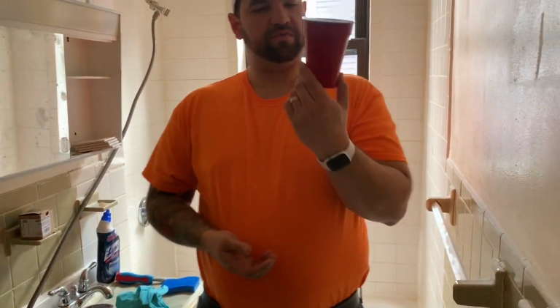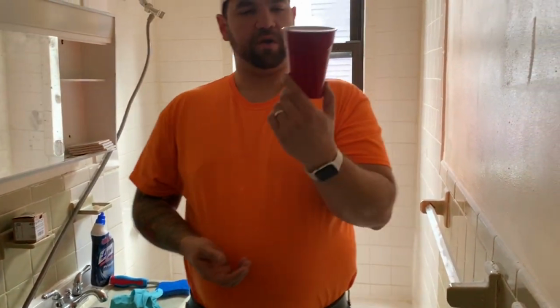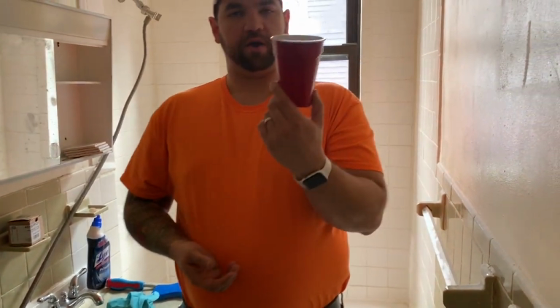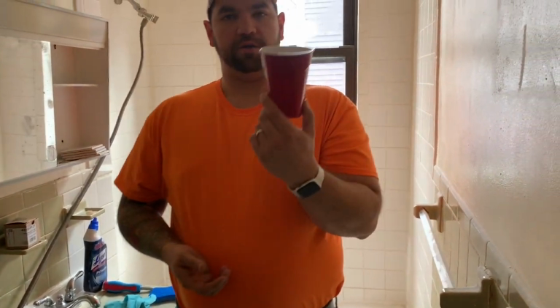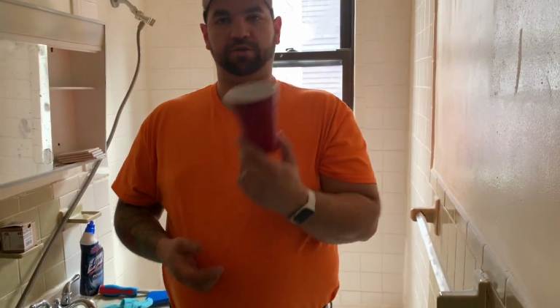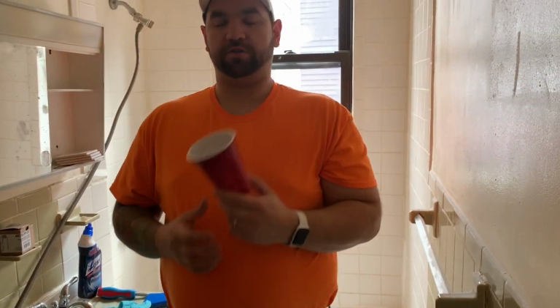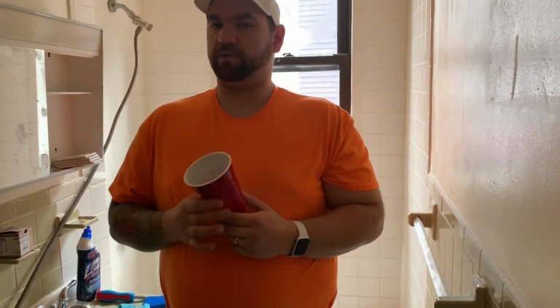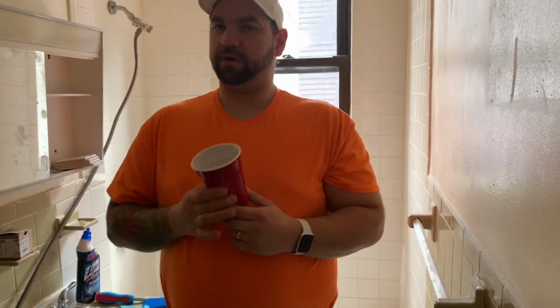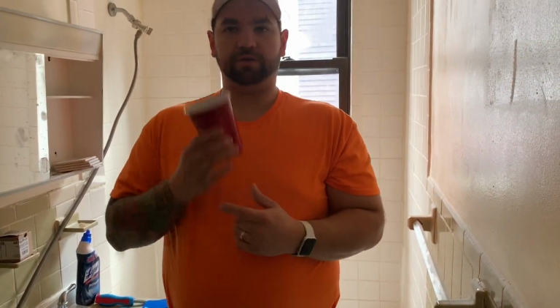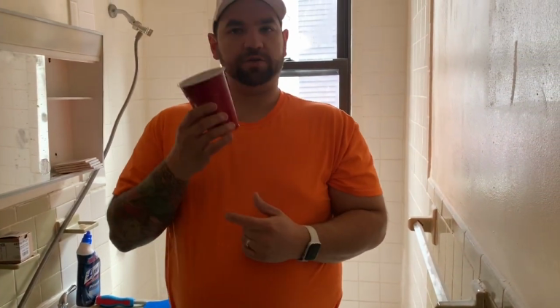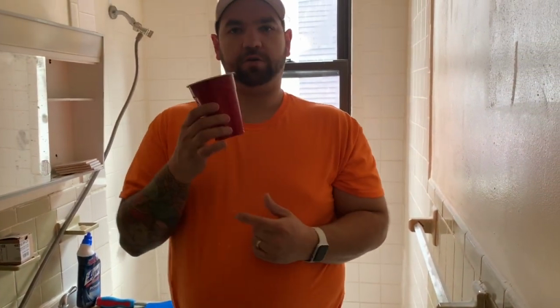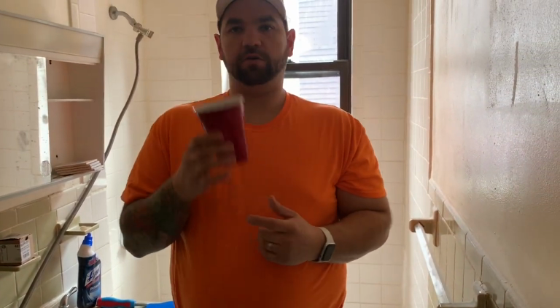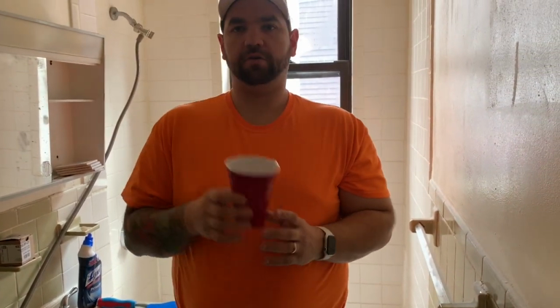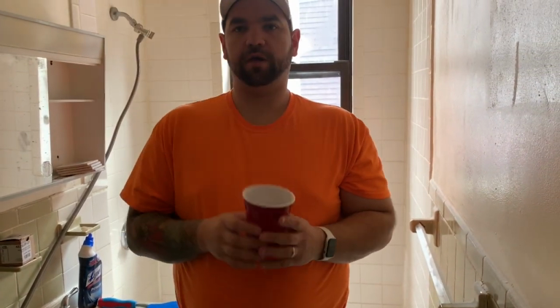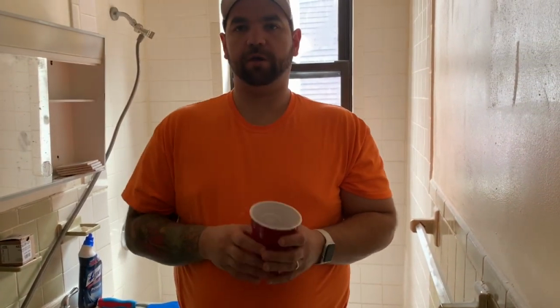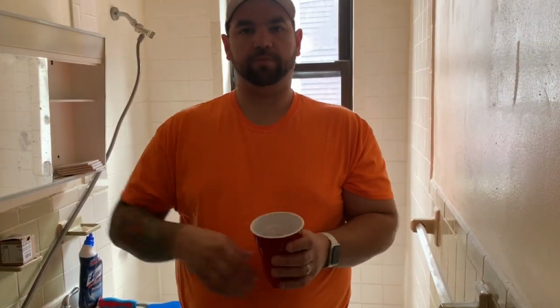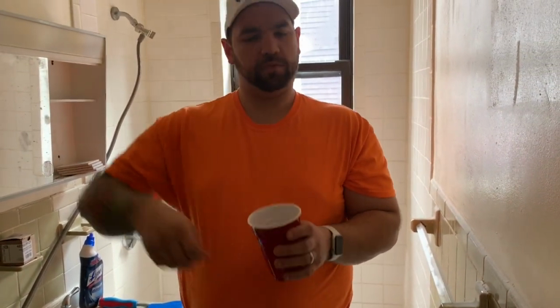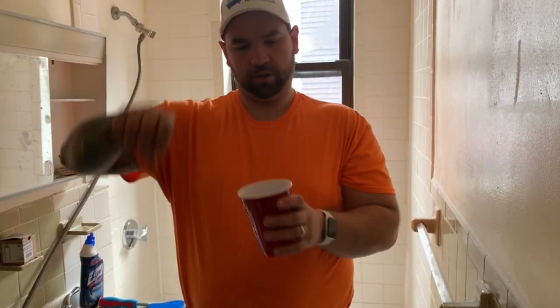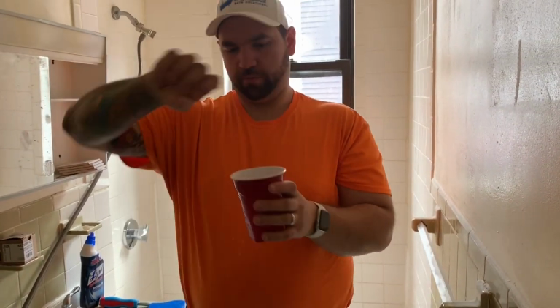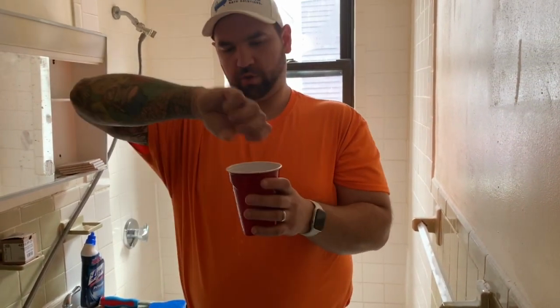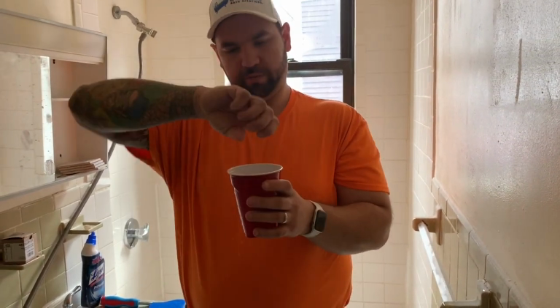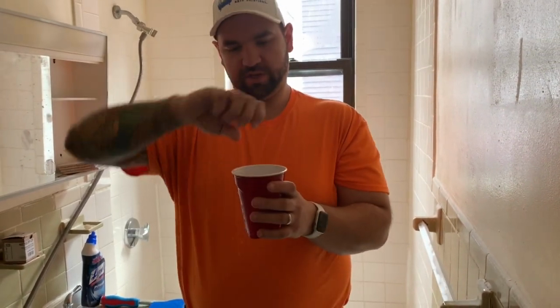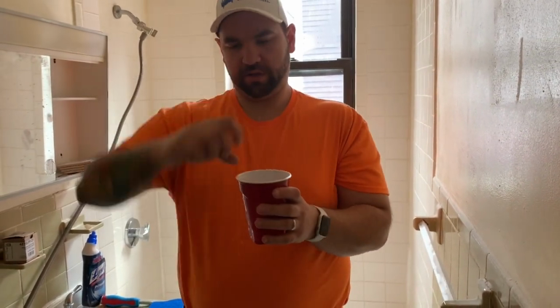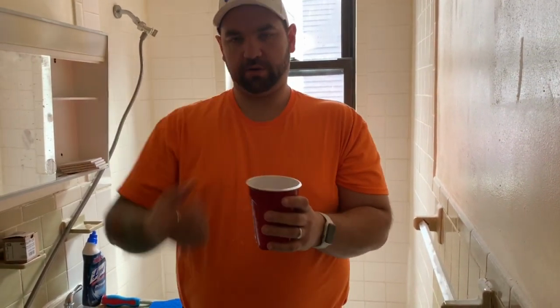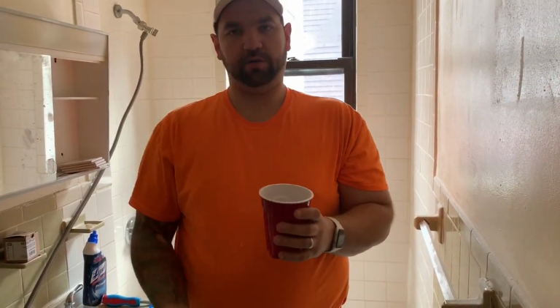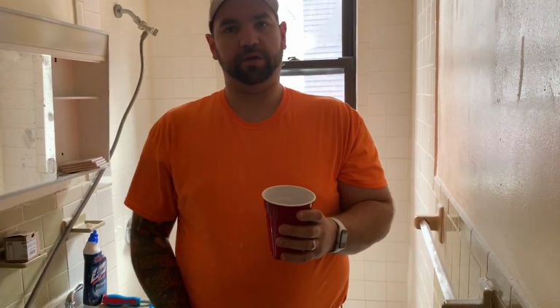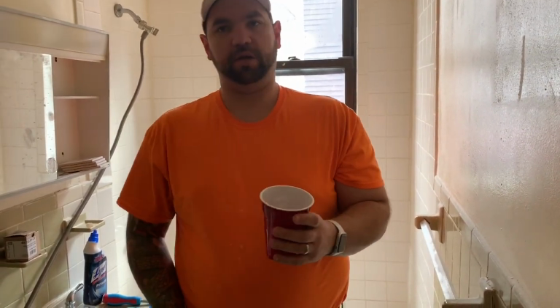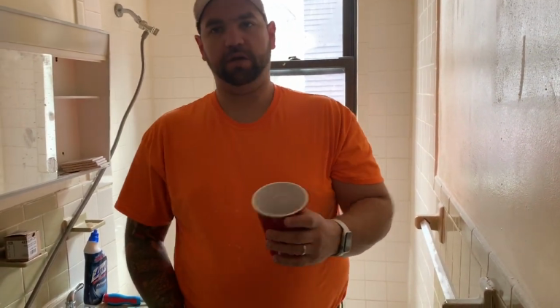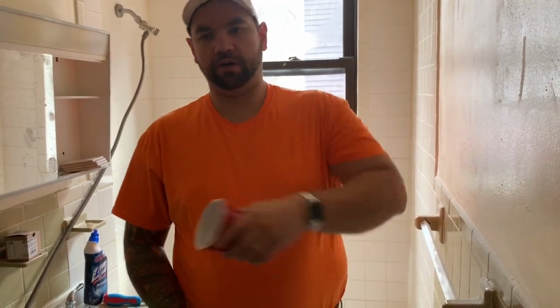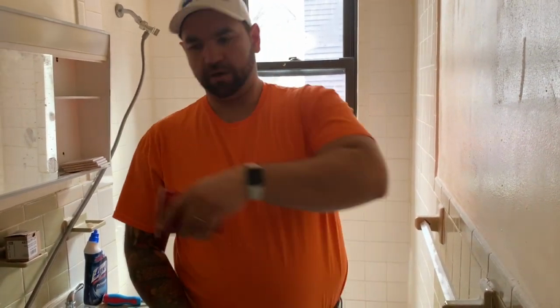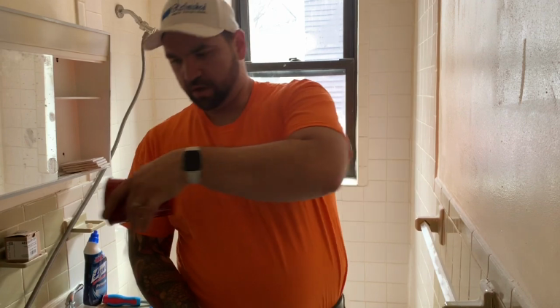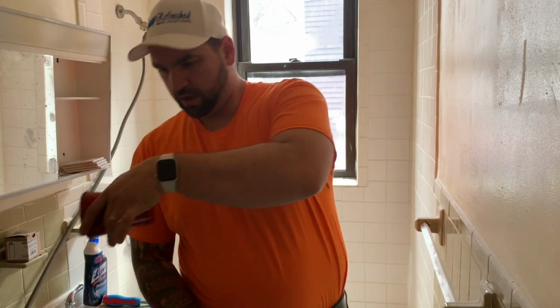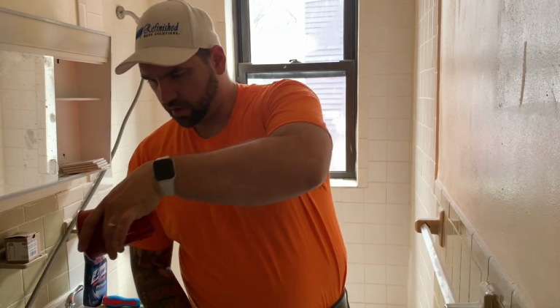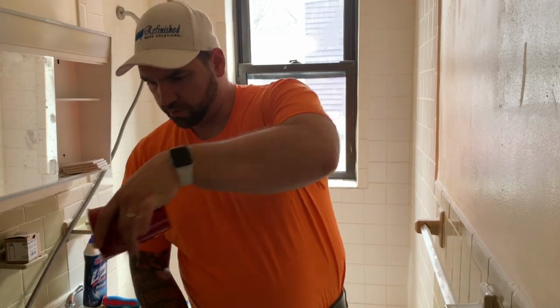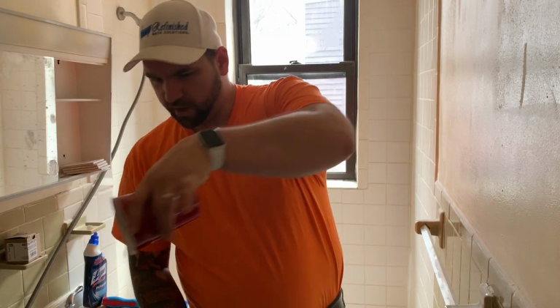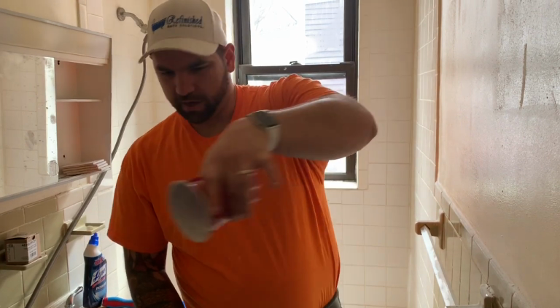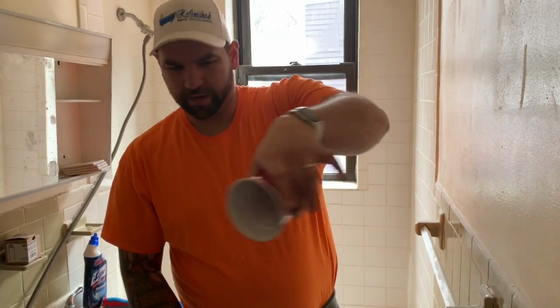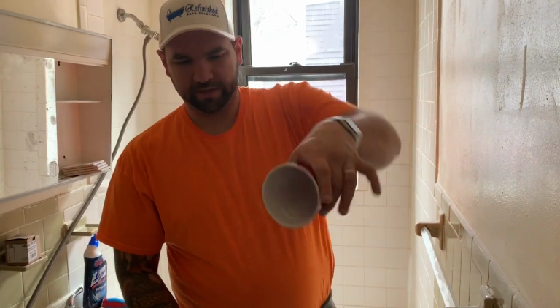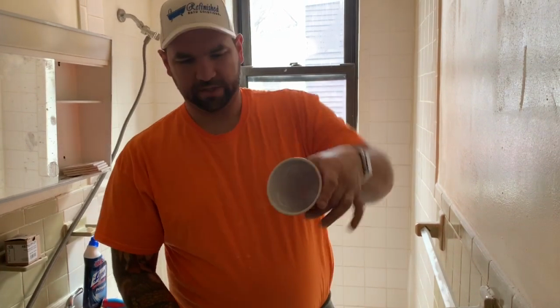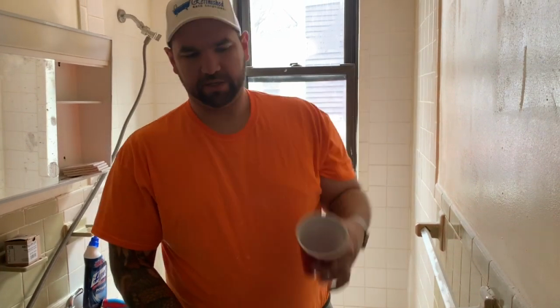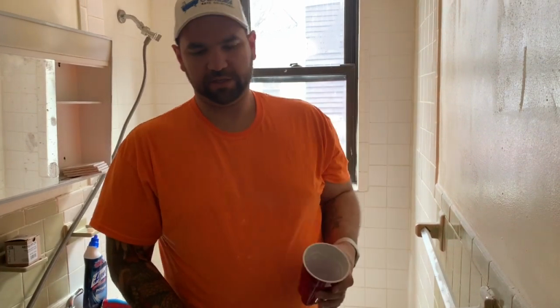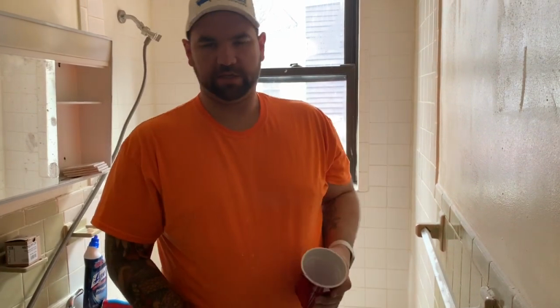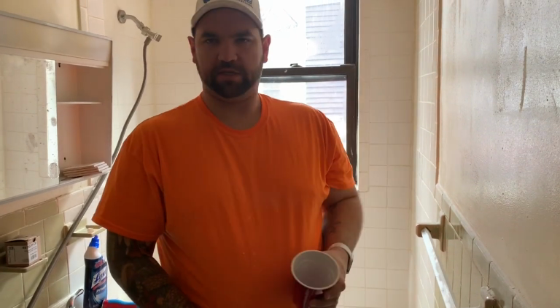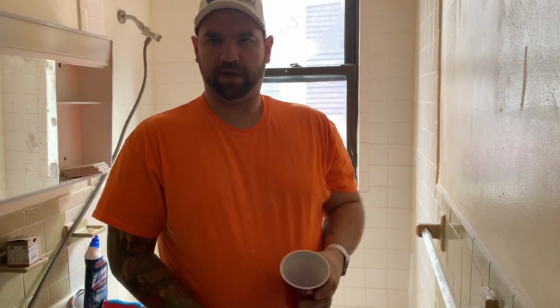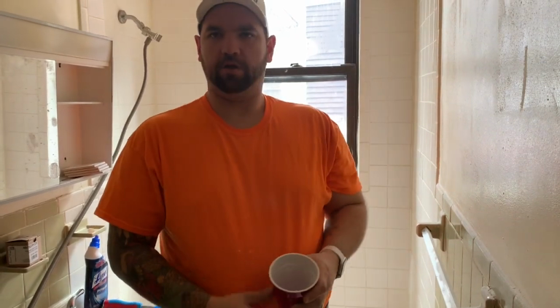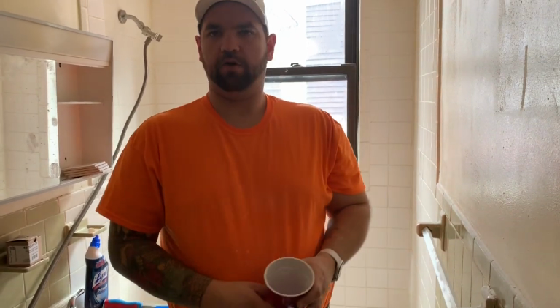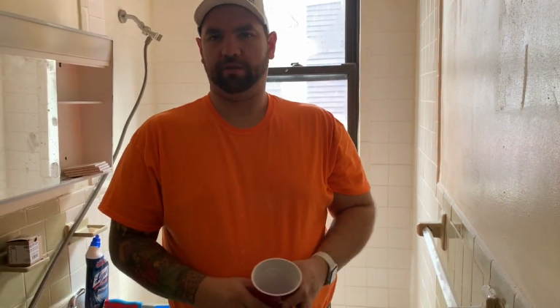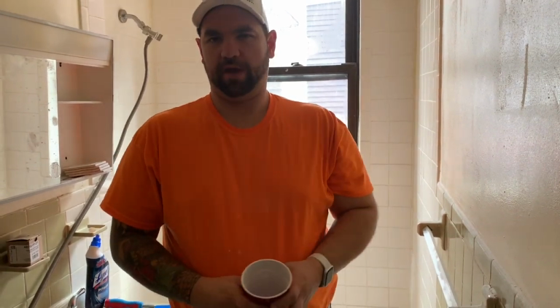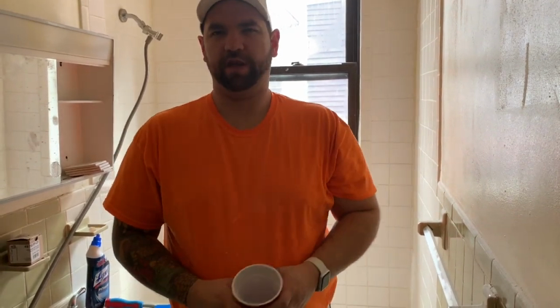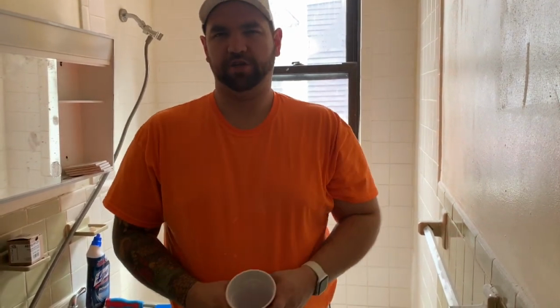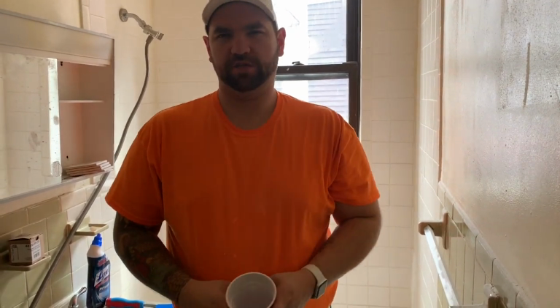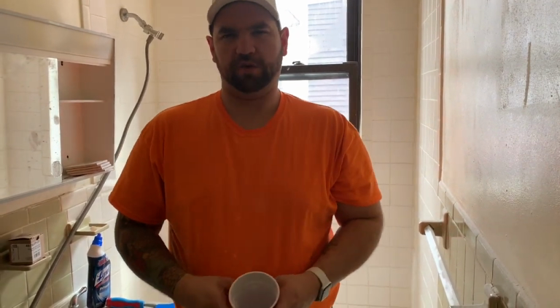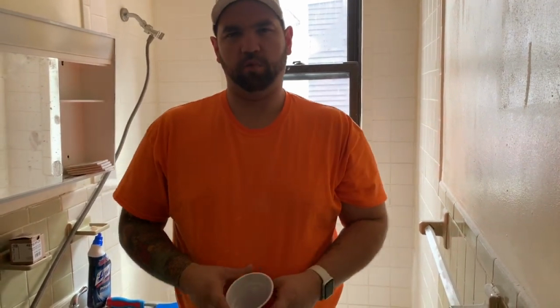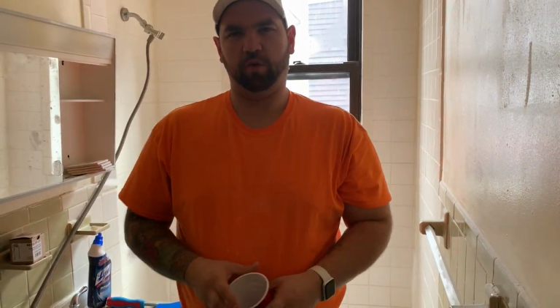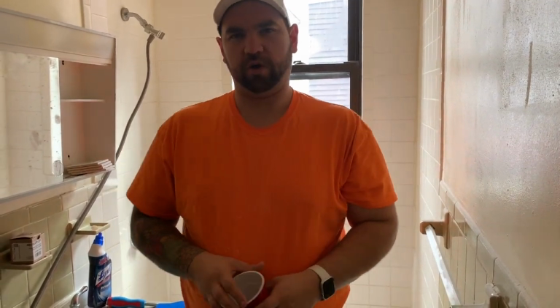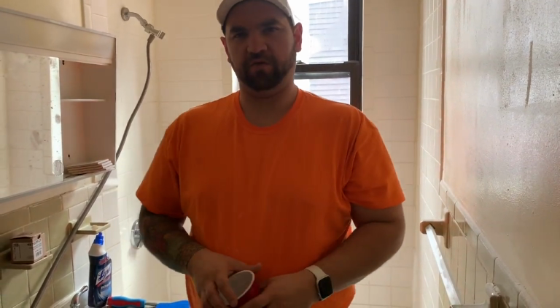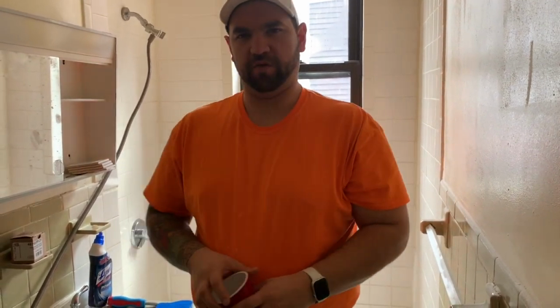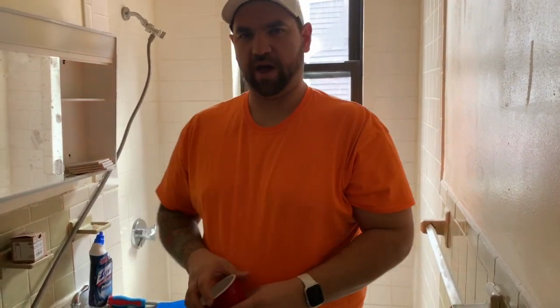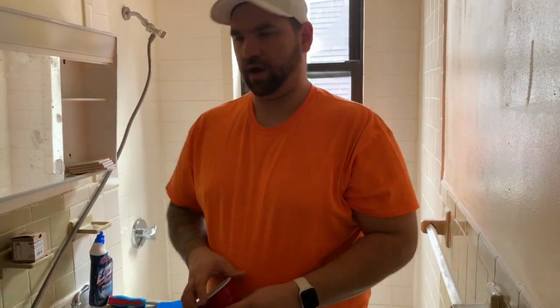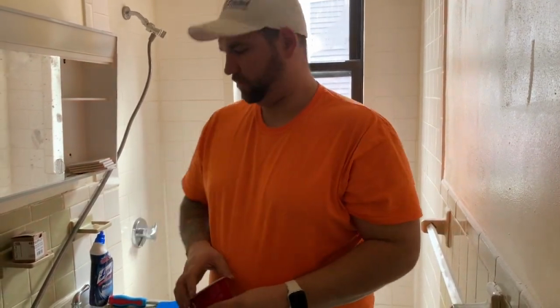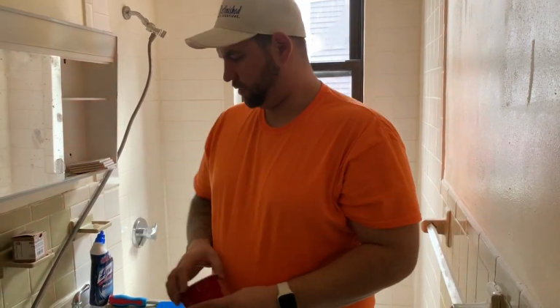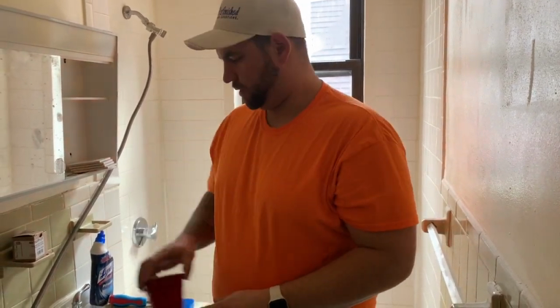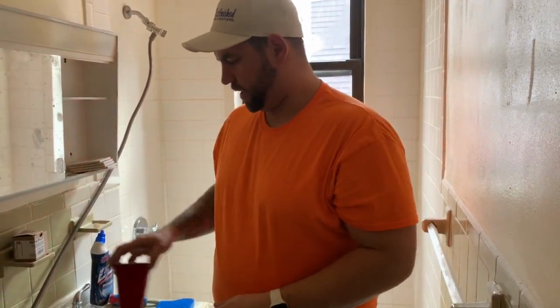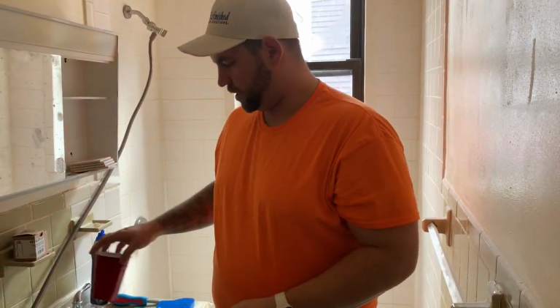We've got just a regular solo cup. We're going to pour the material in here — it will make it nice and easy to get along the edges, and we'll cover that a little later.